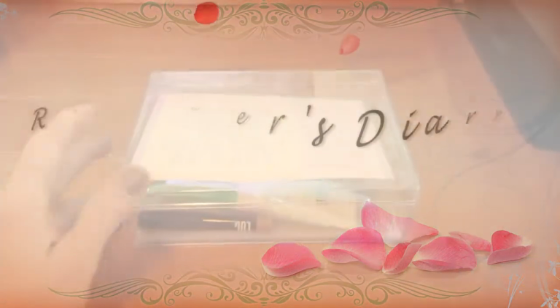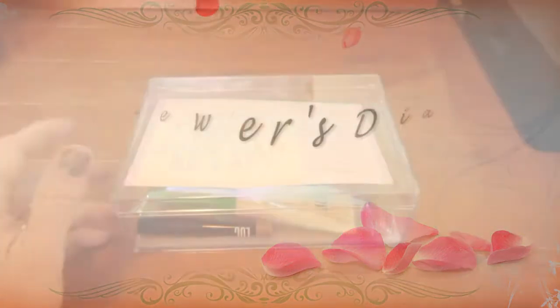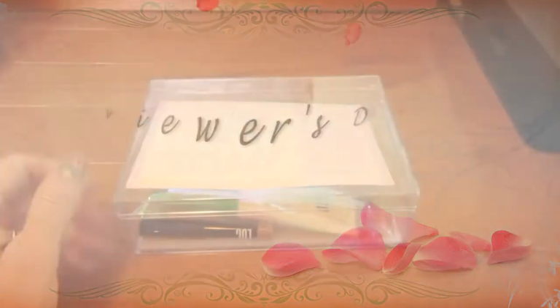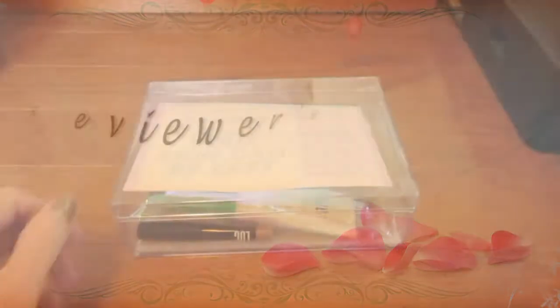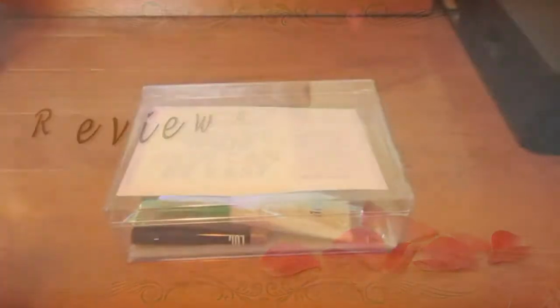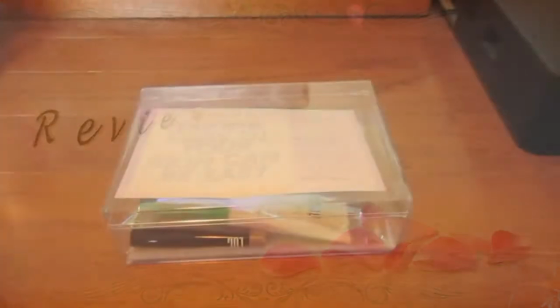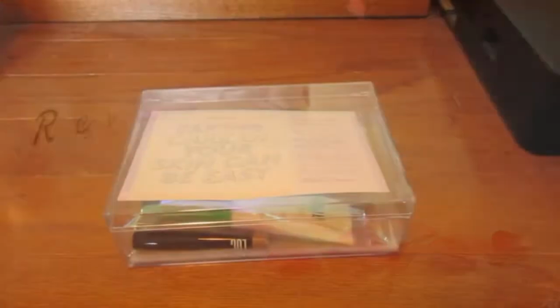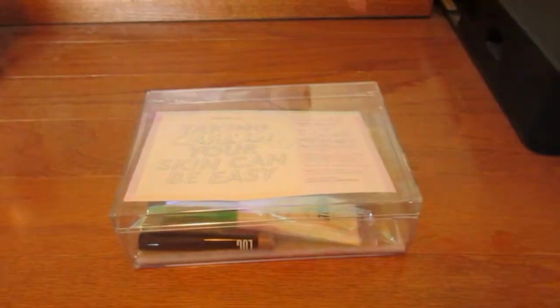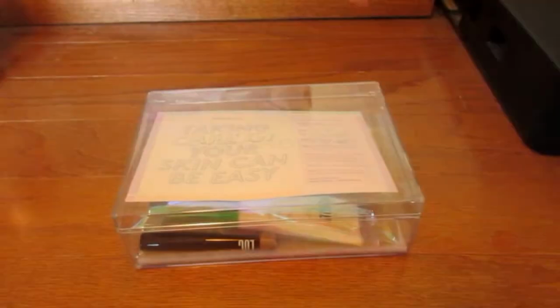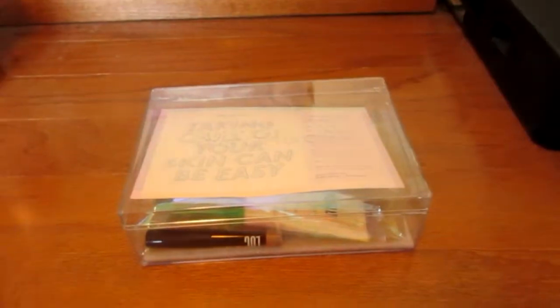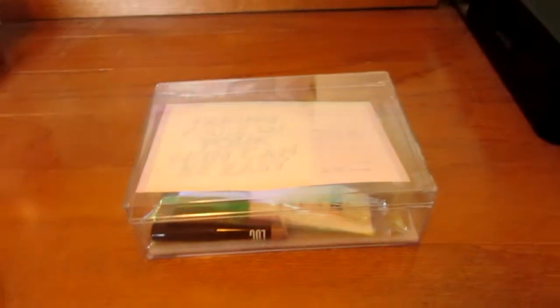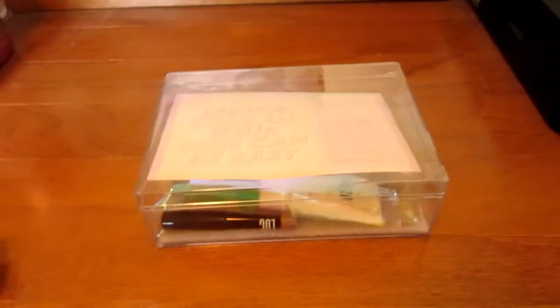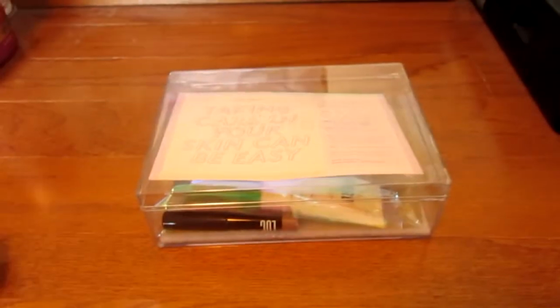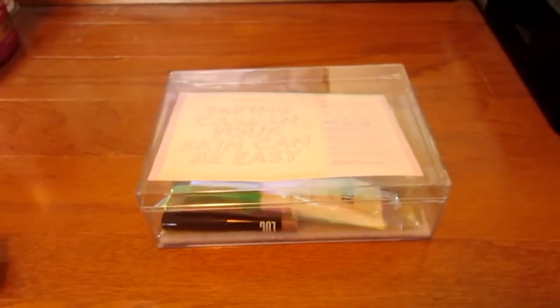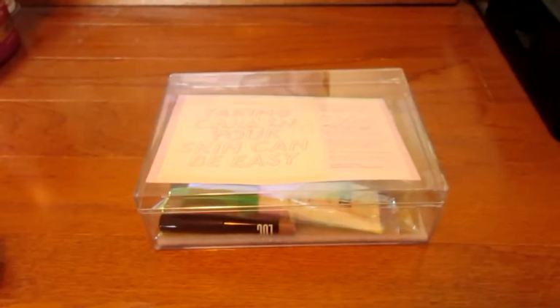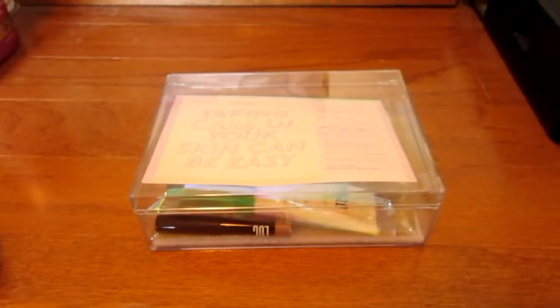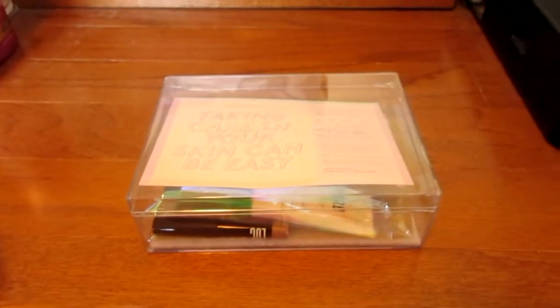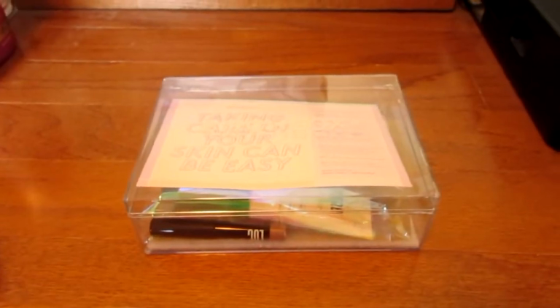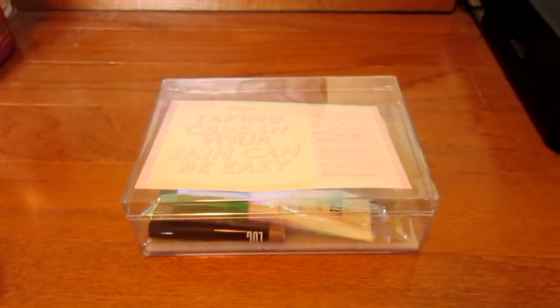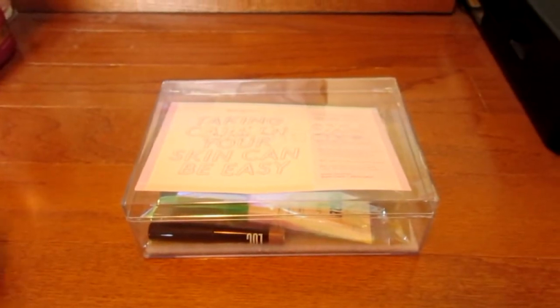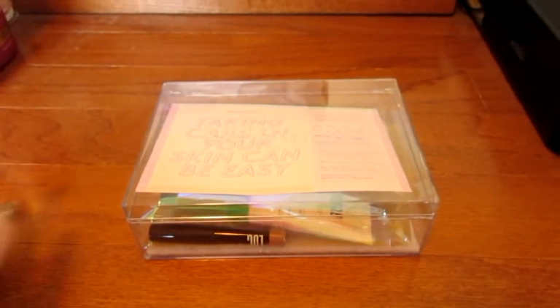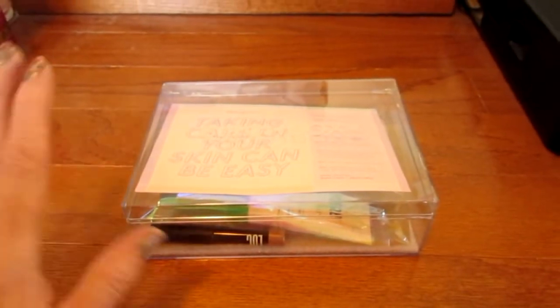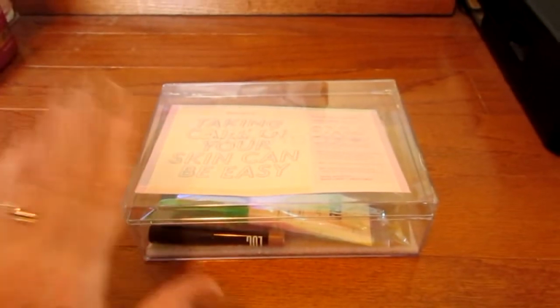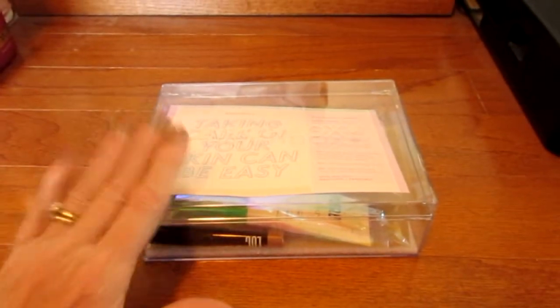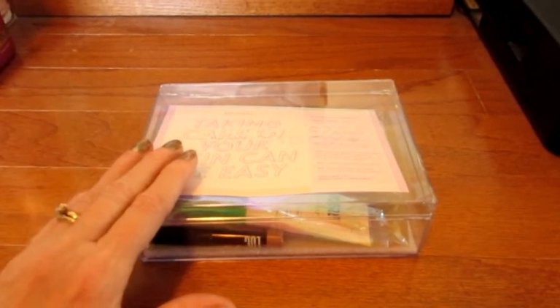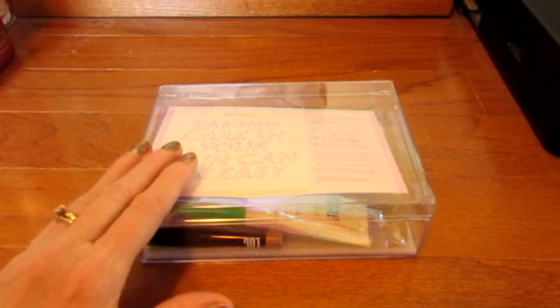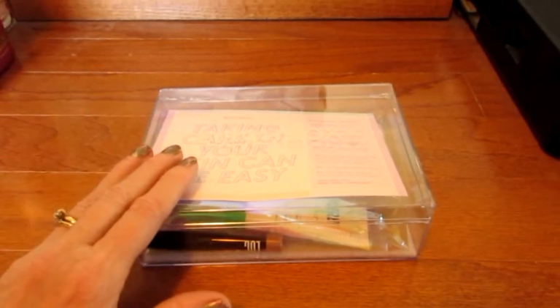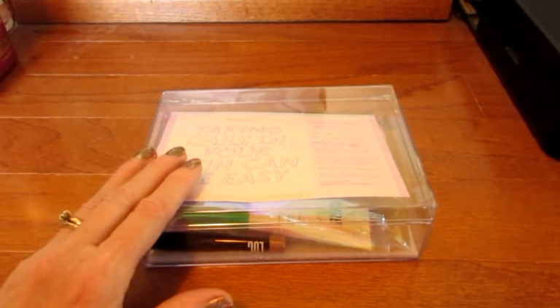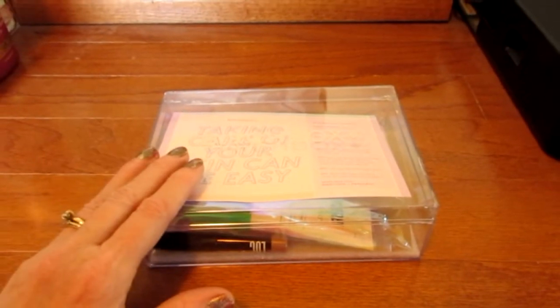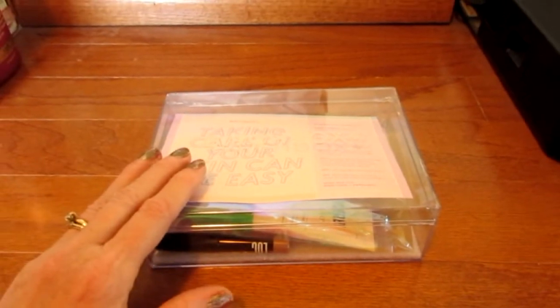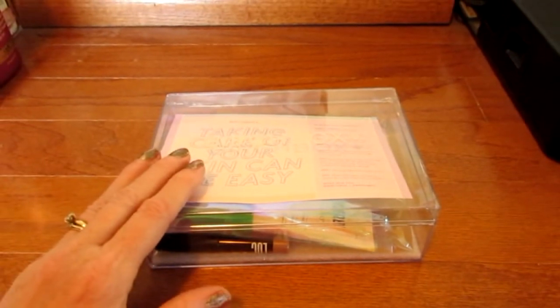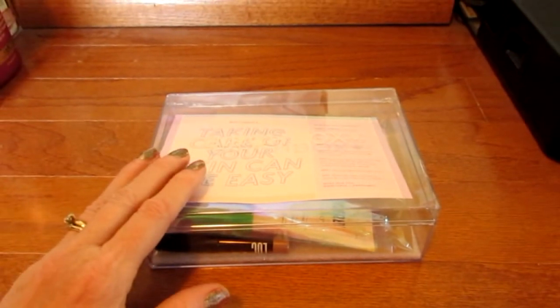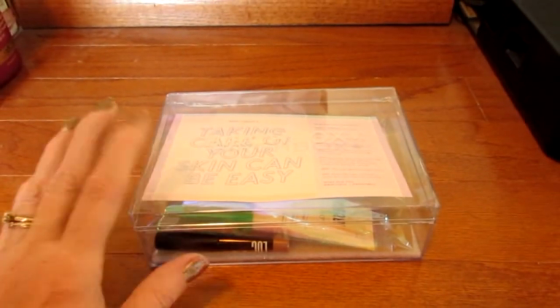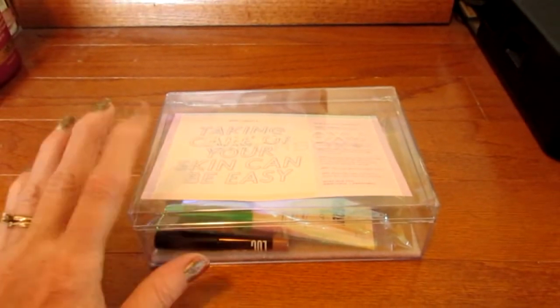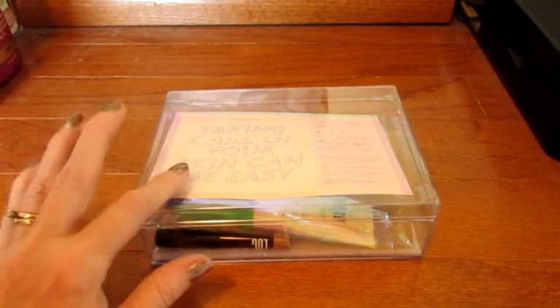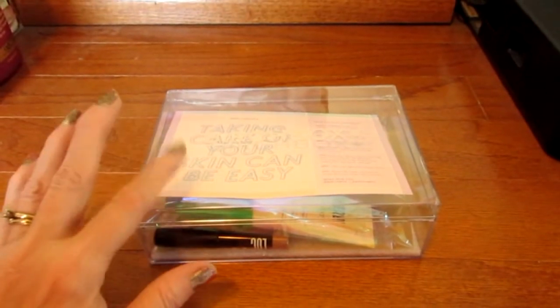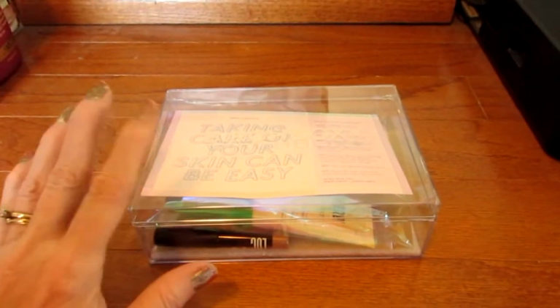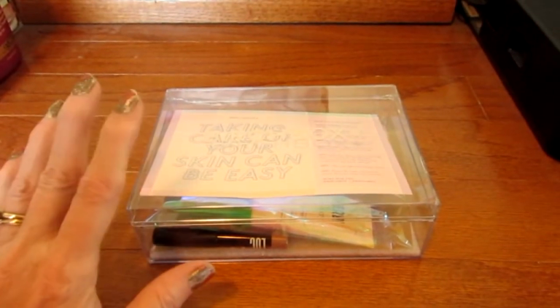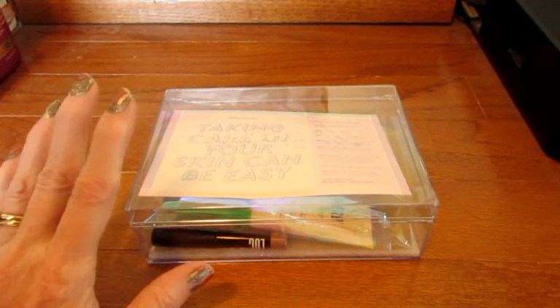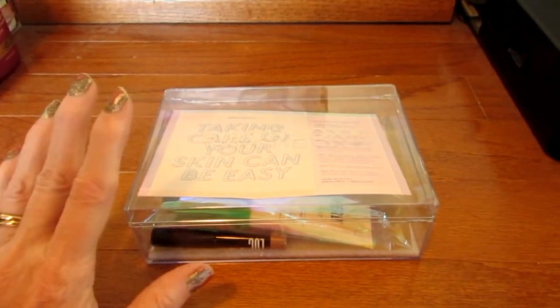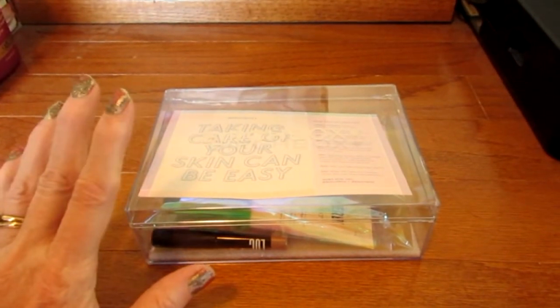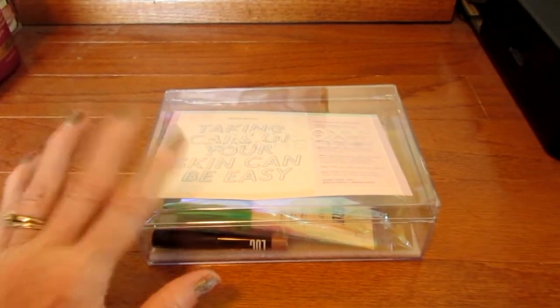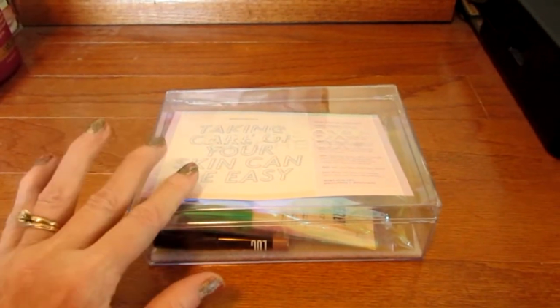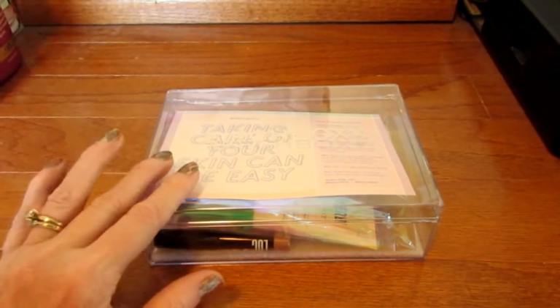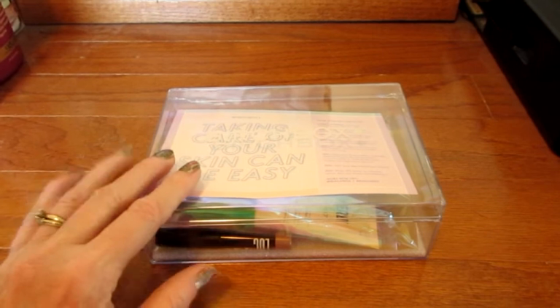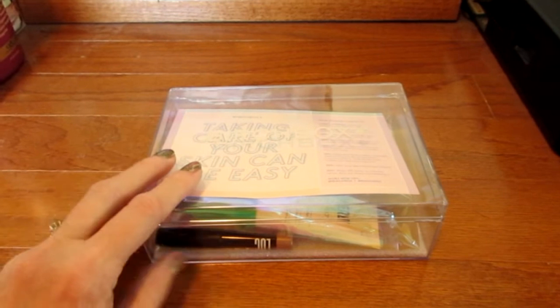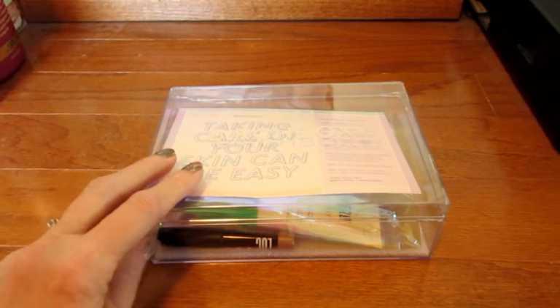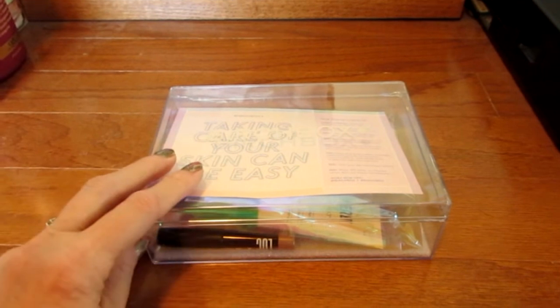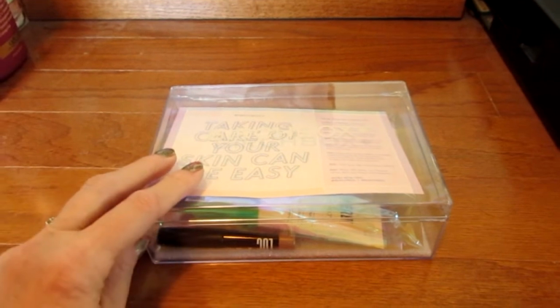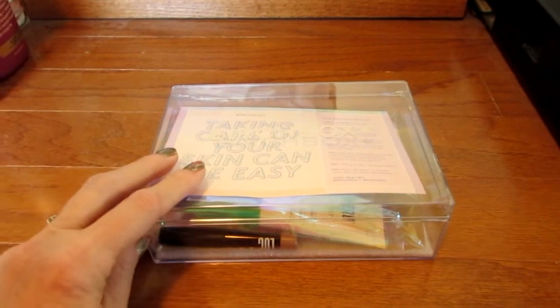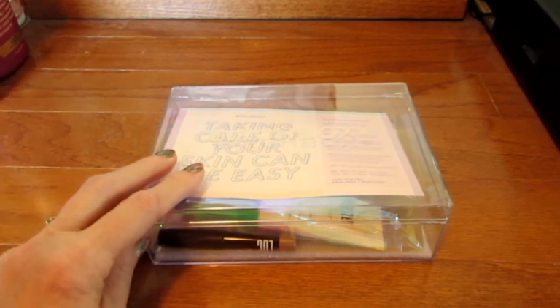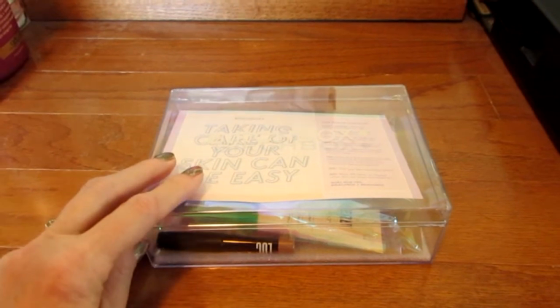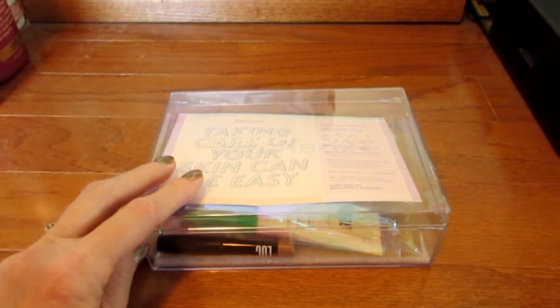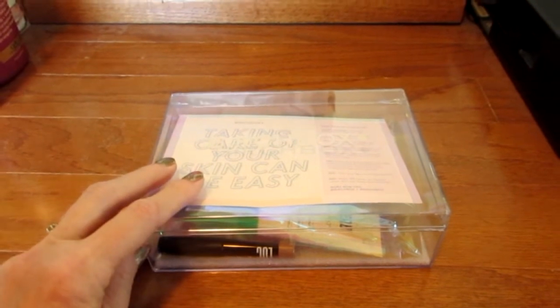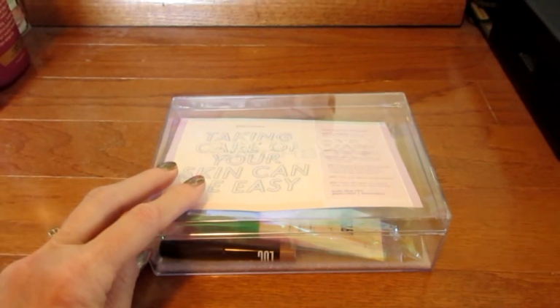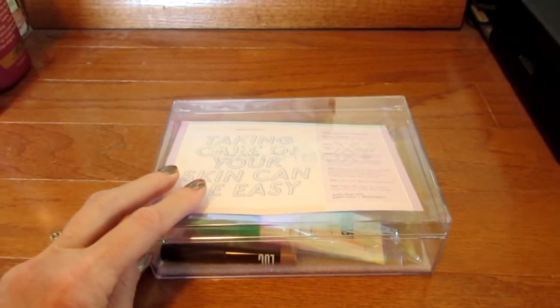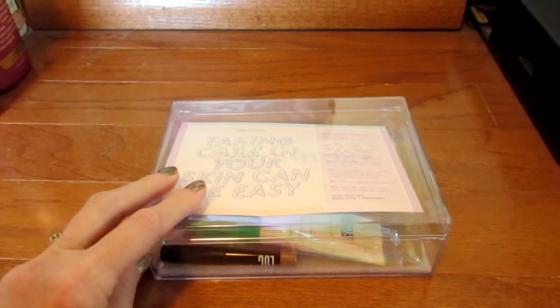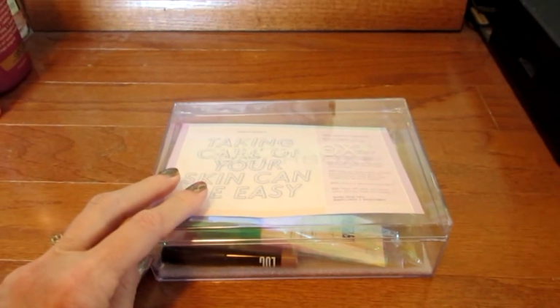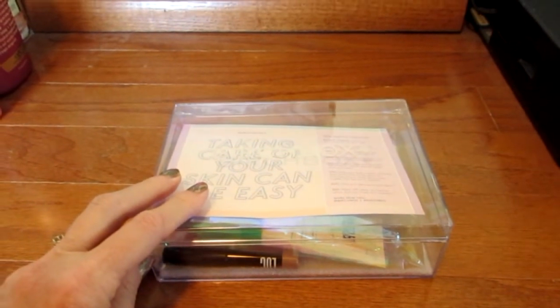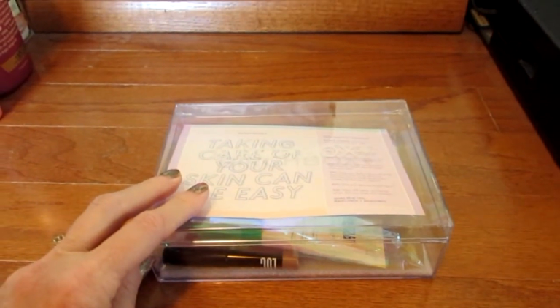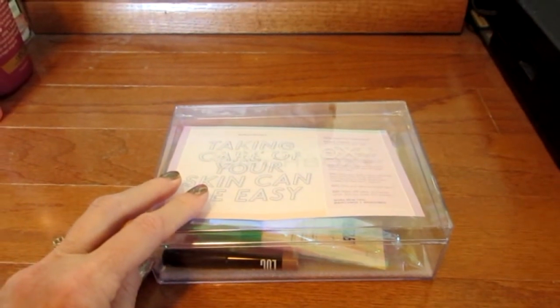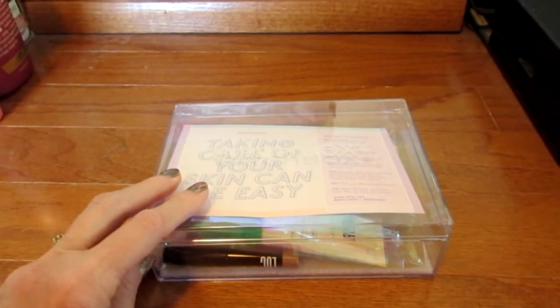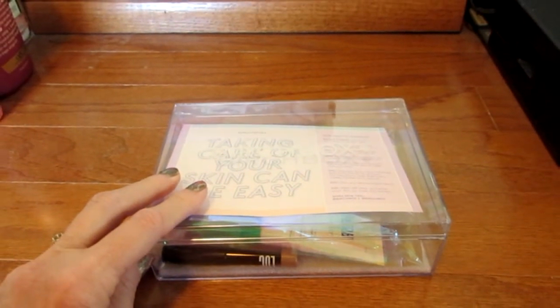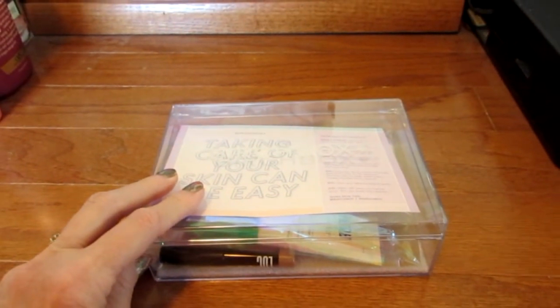Hi, this is Mary with Reviewers Diary and I'm here with my Birch Box for January.